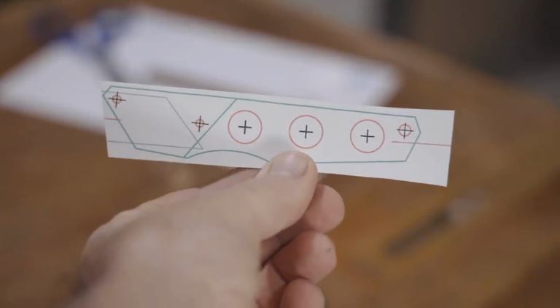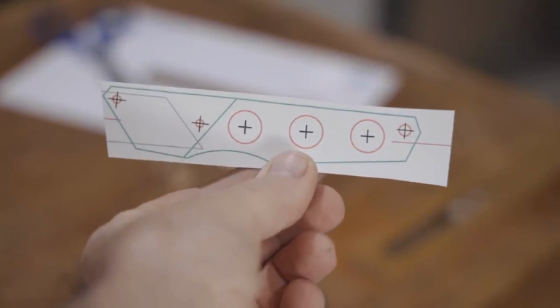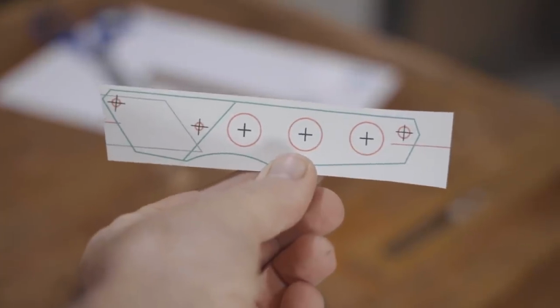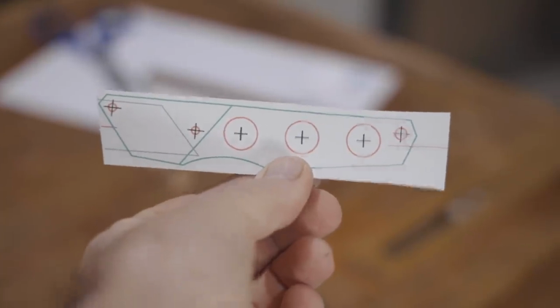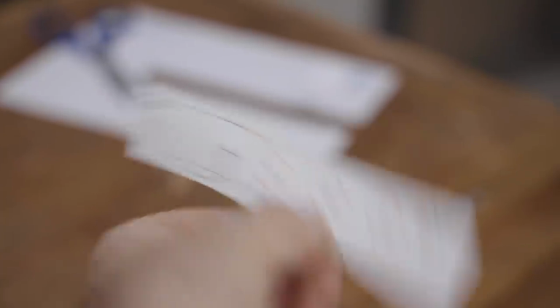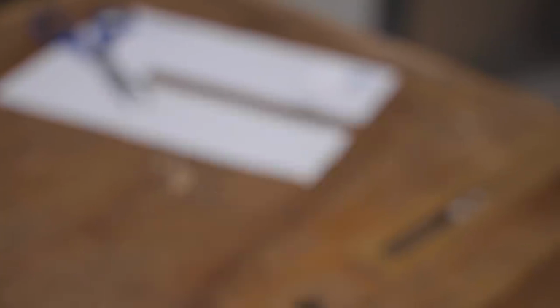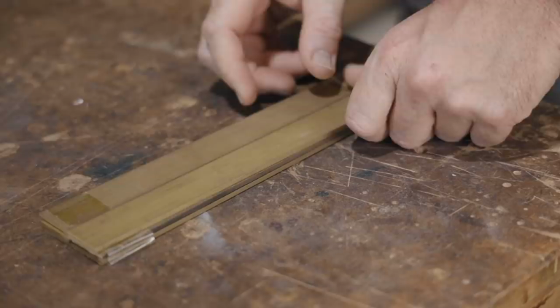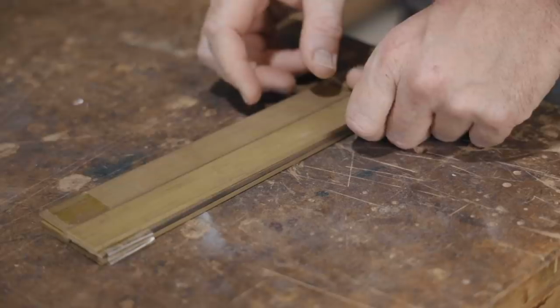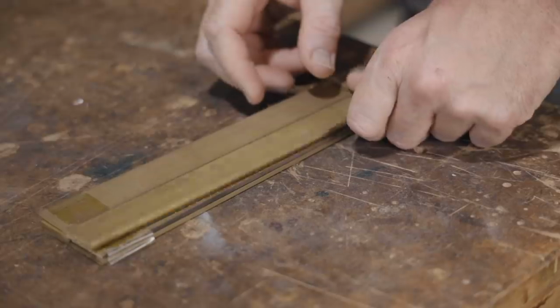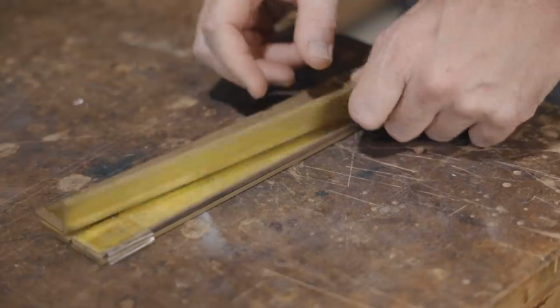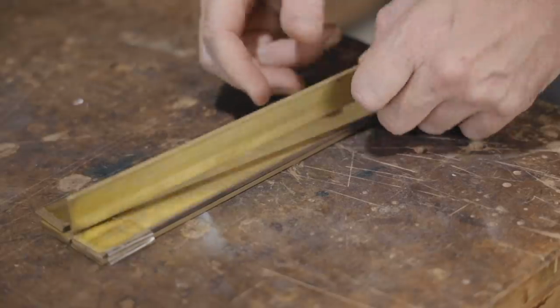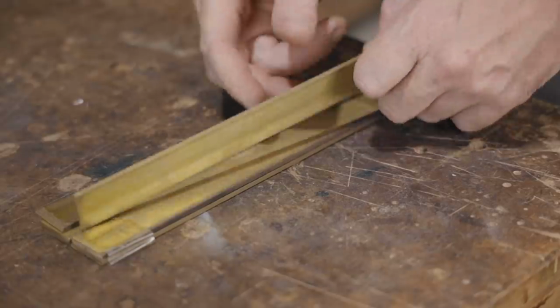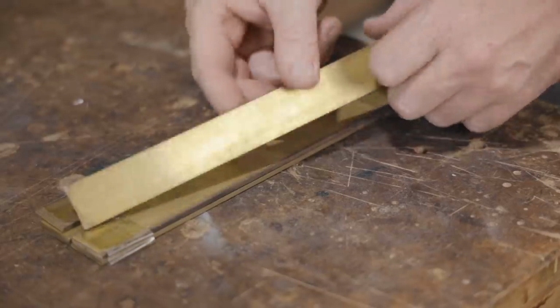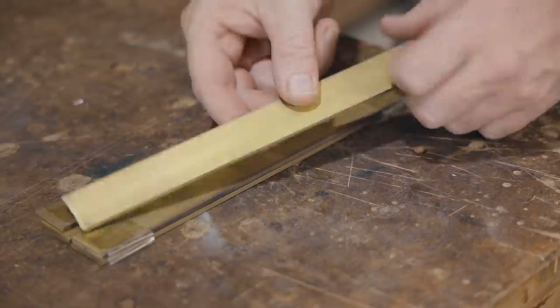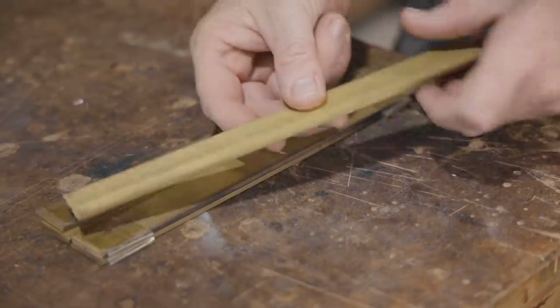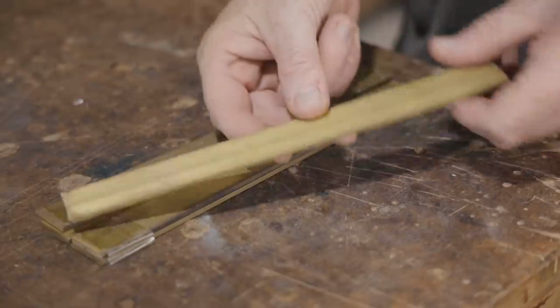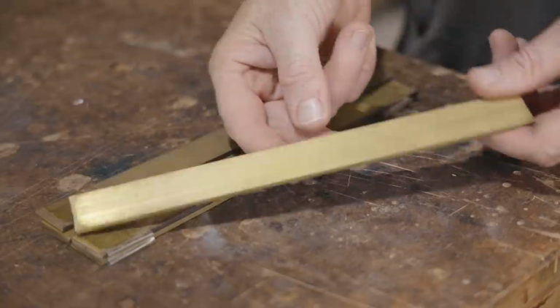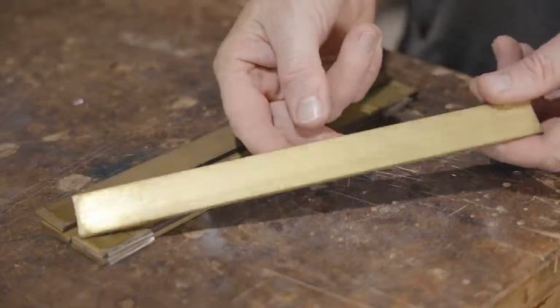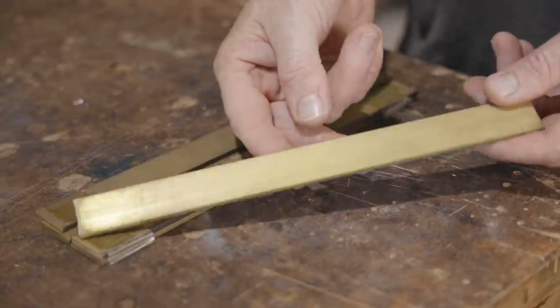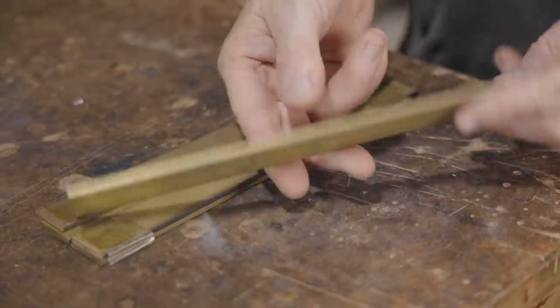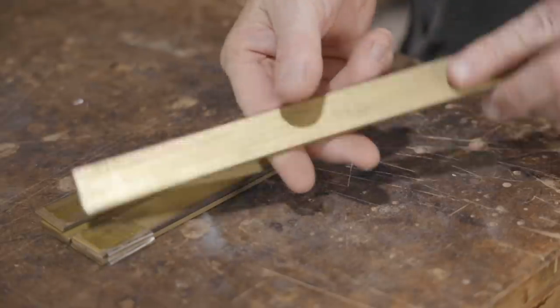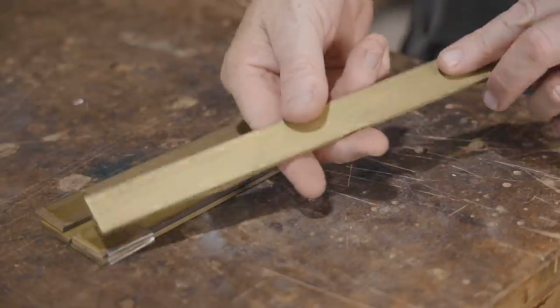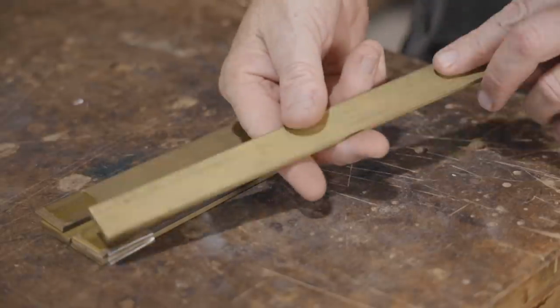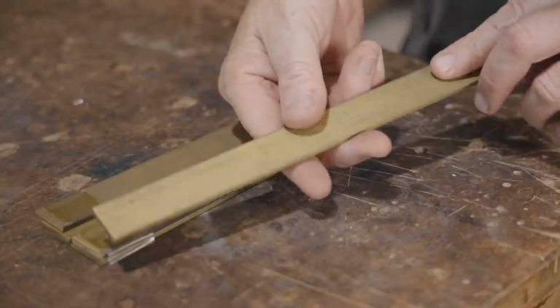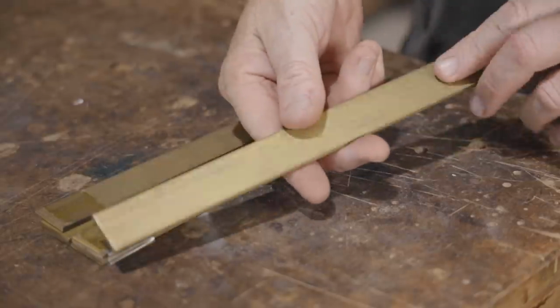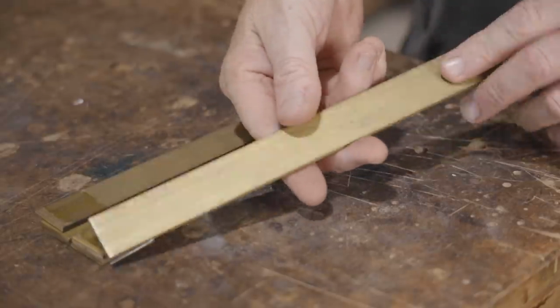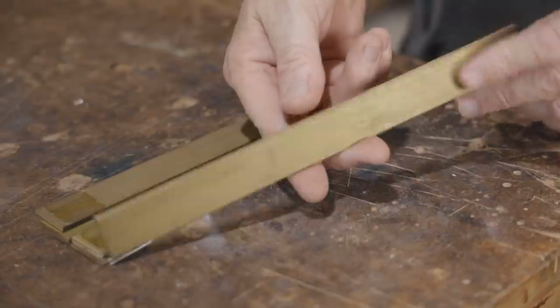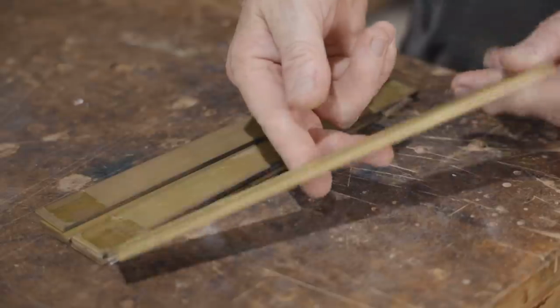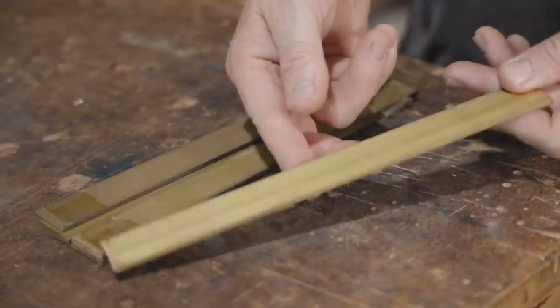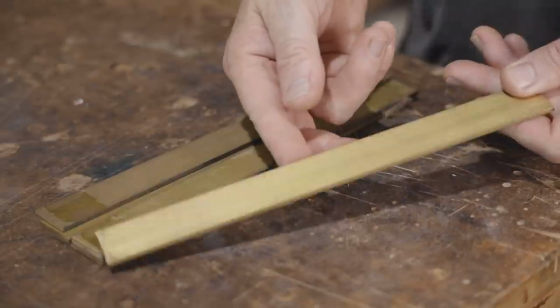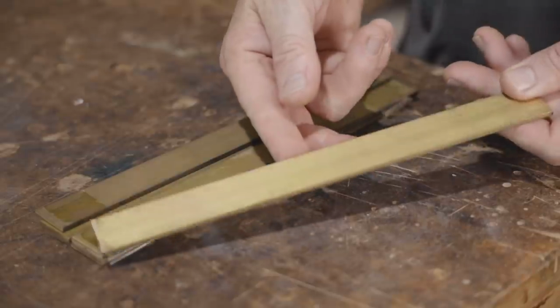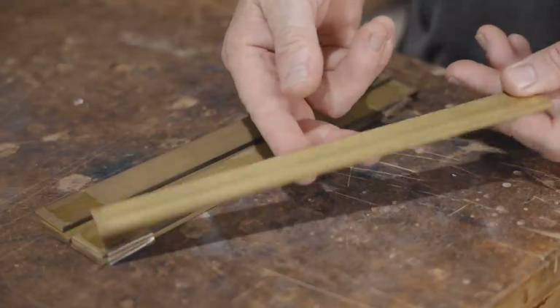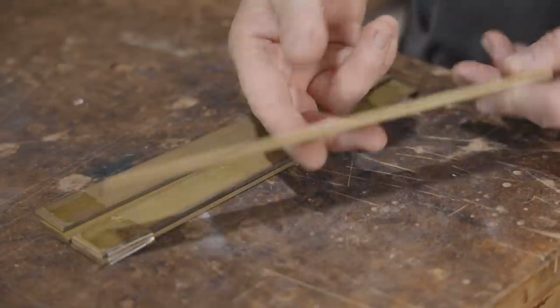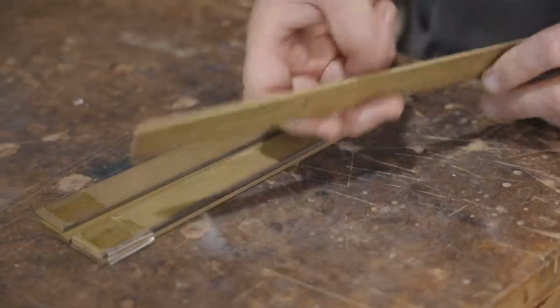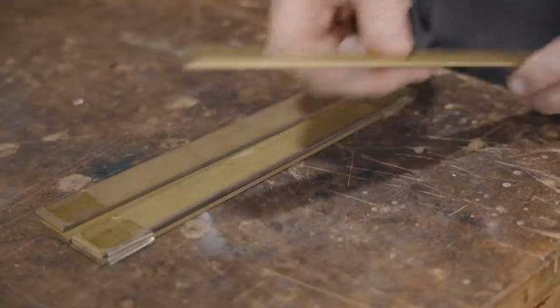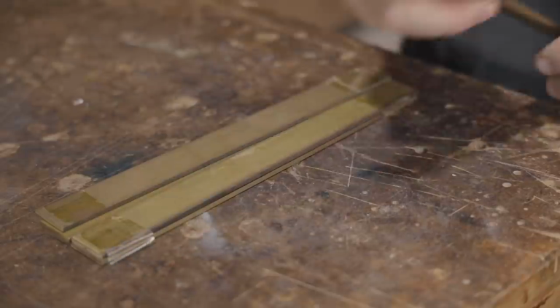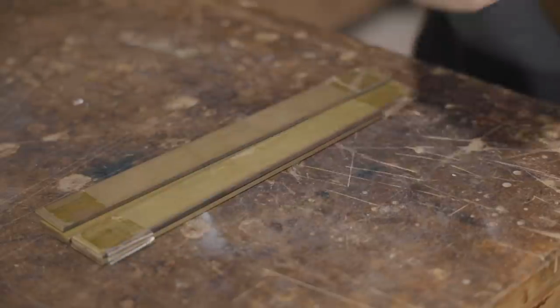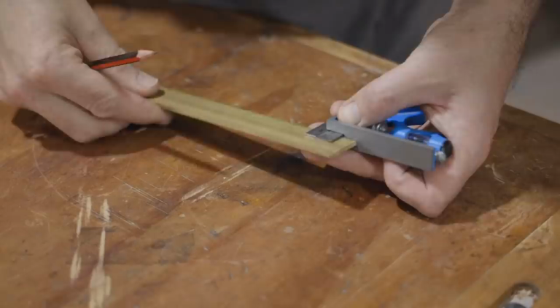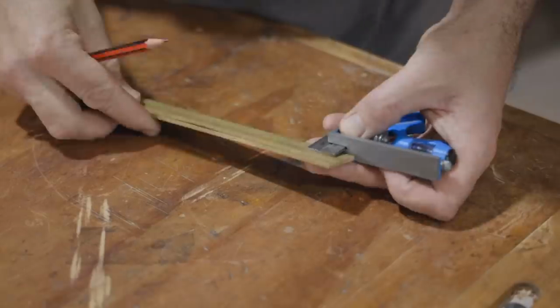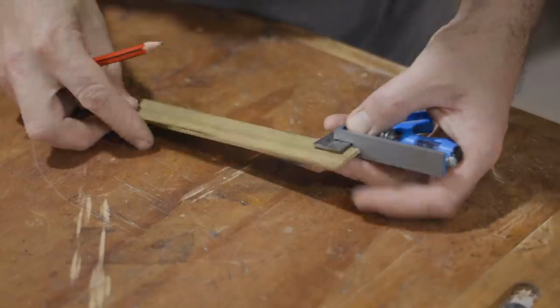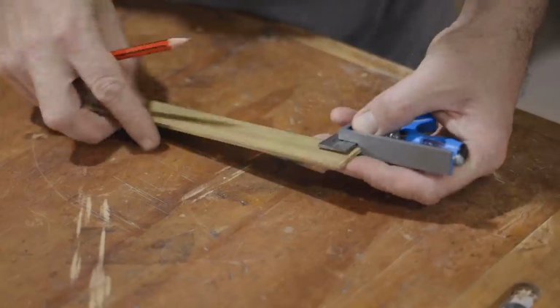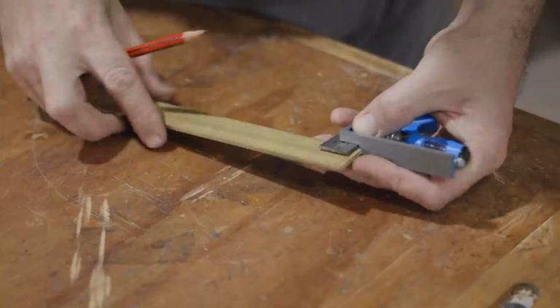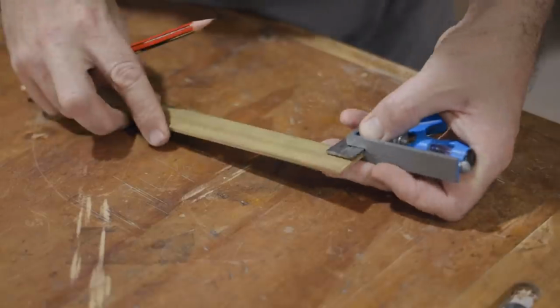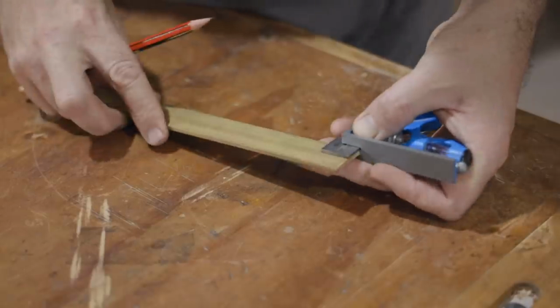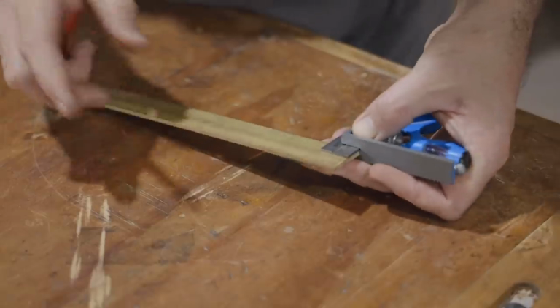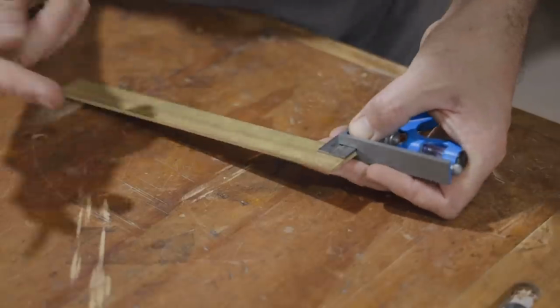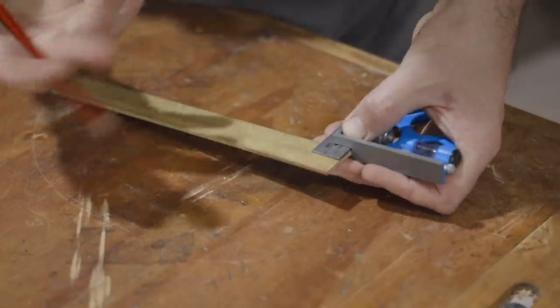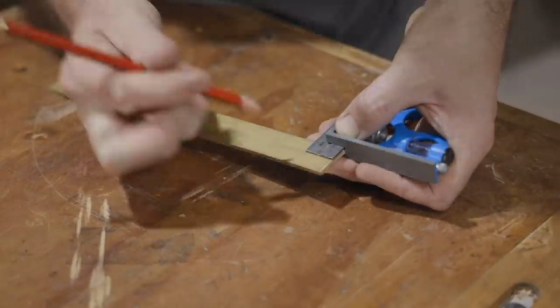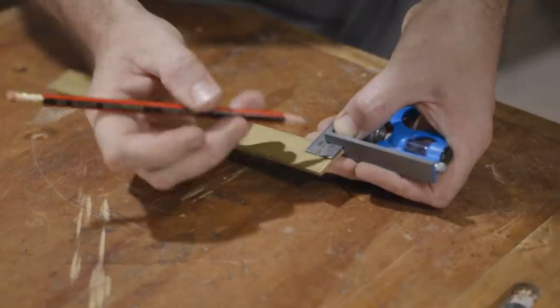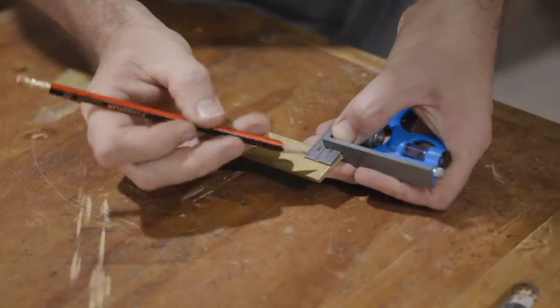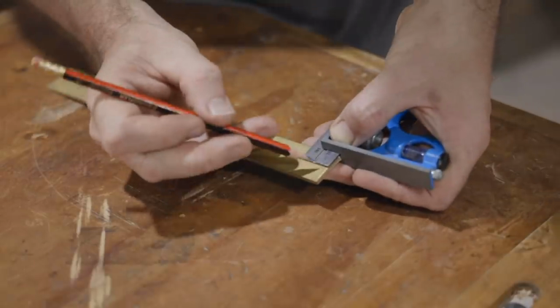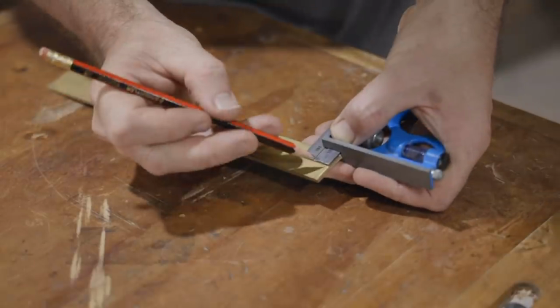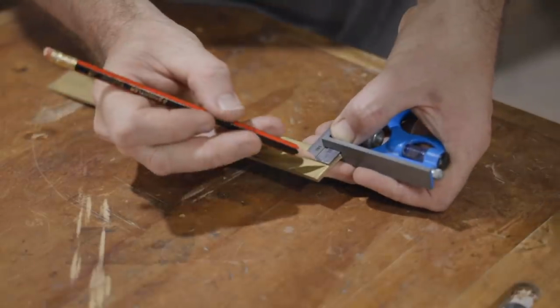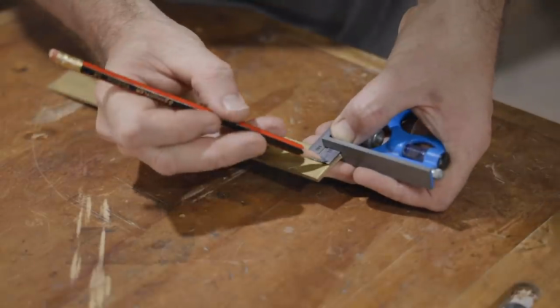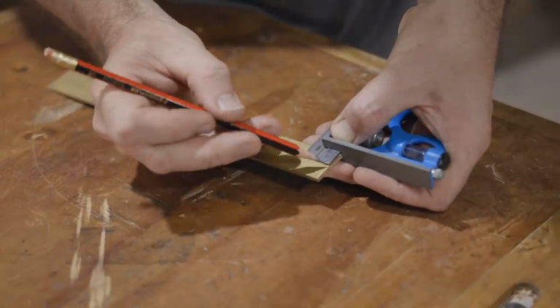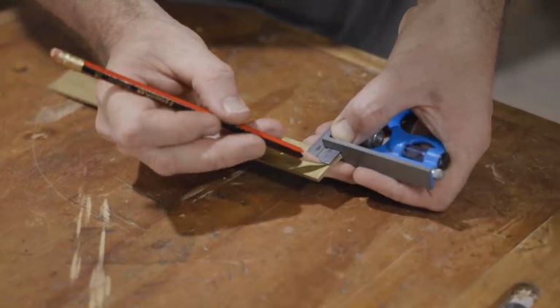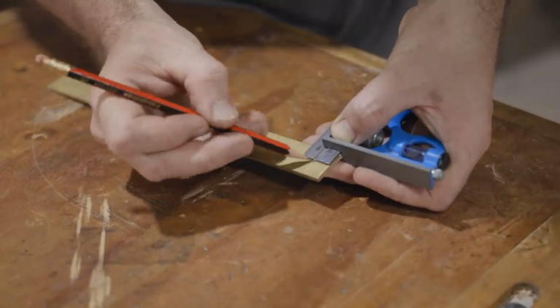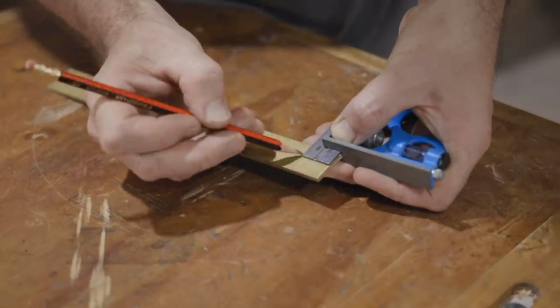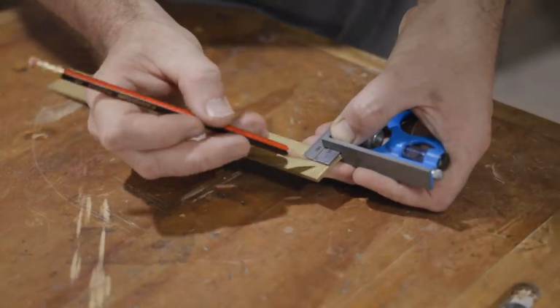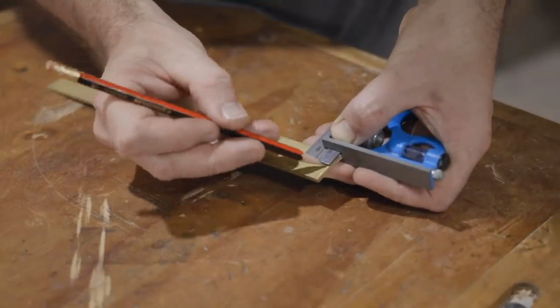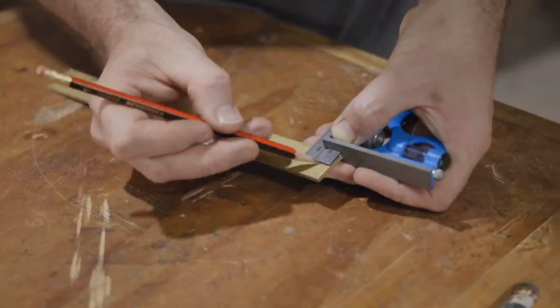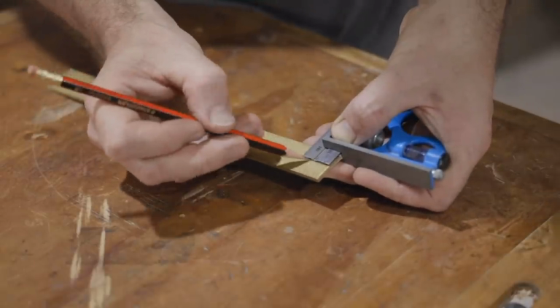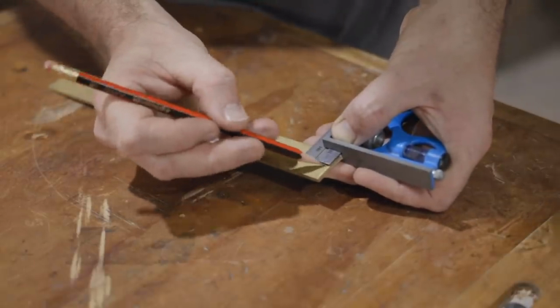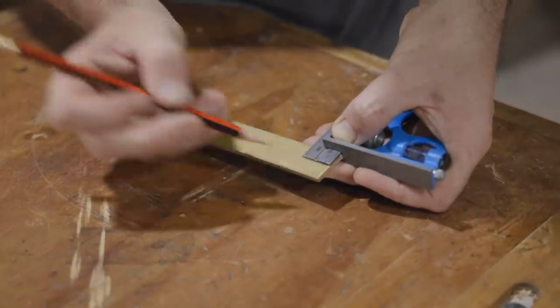I'm using a piece of one inch by an eighth of an inch brass flat bar, and to help line the template up I'm marking the center.